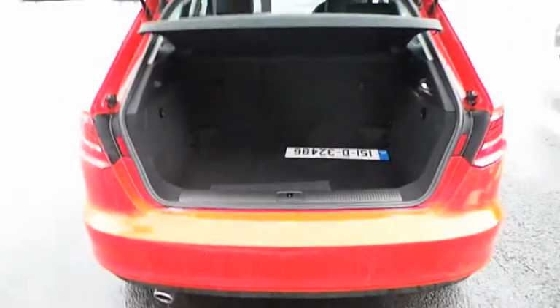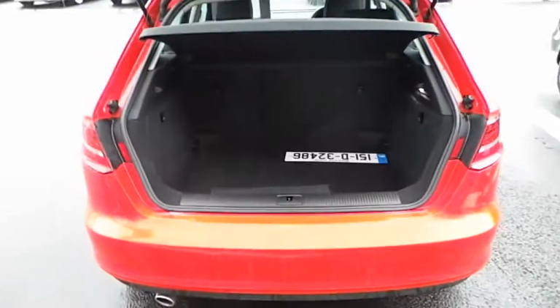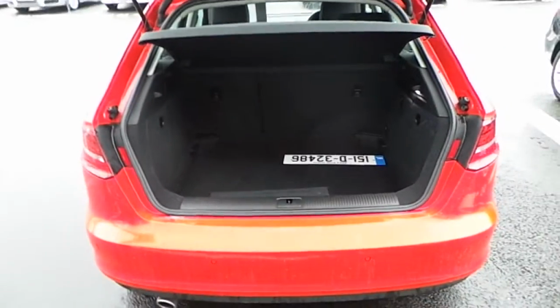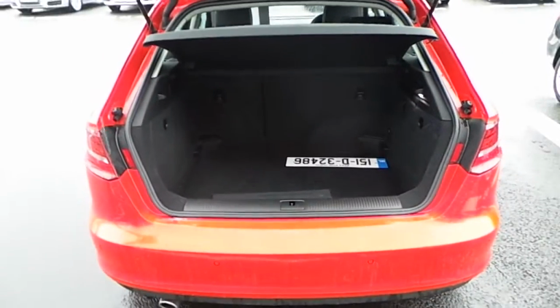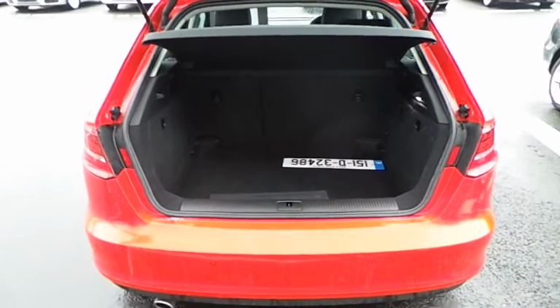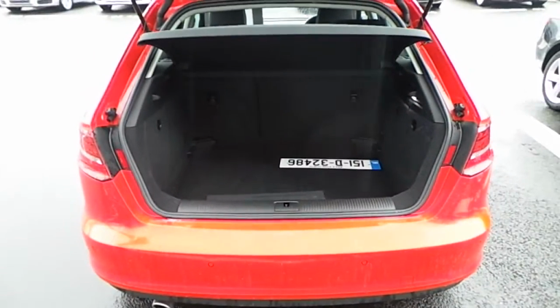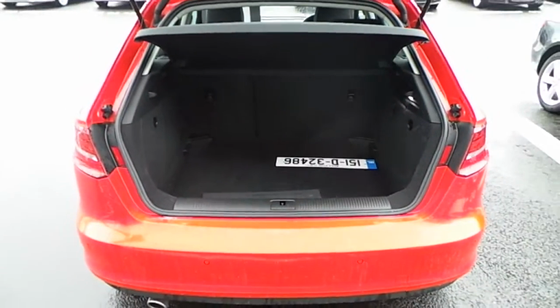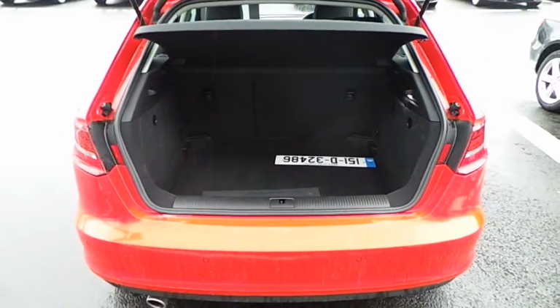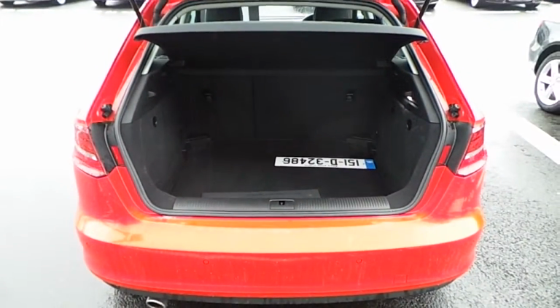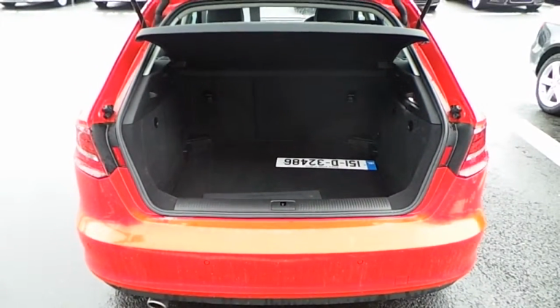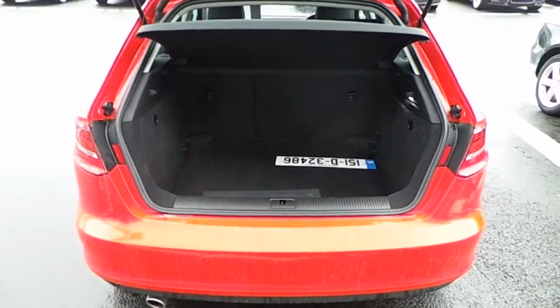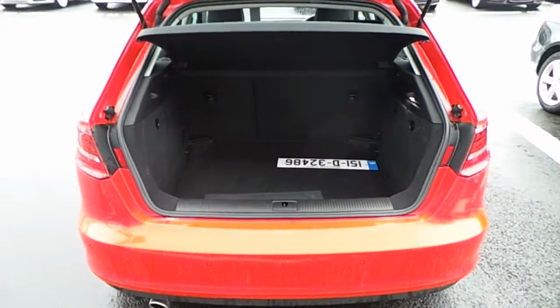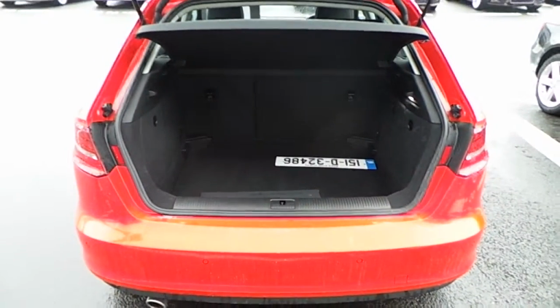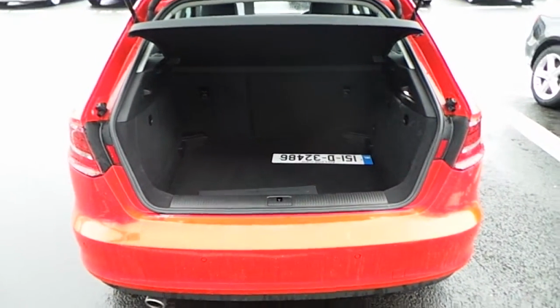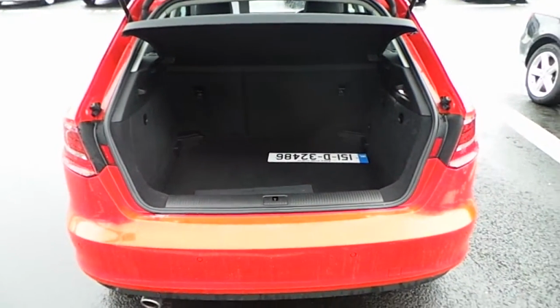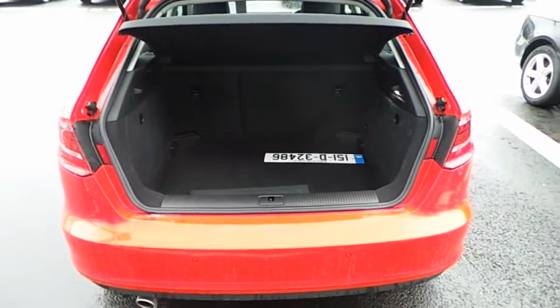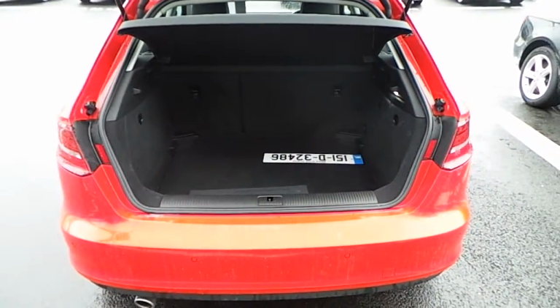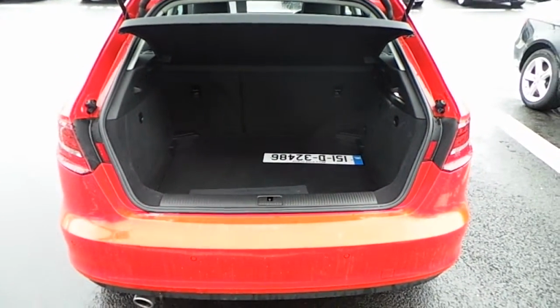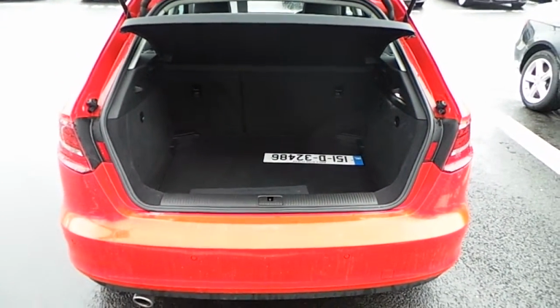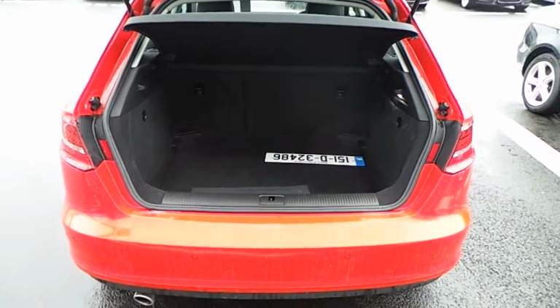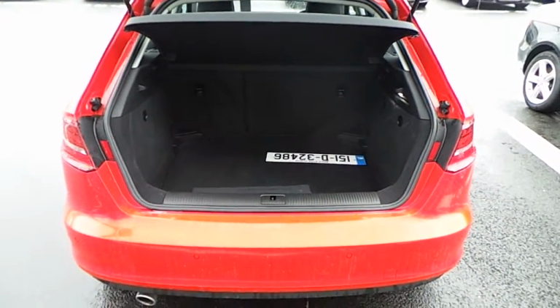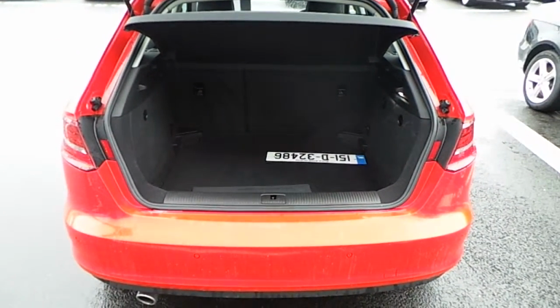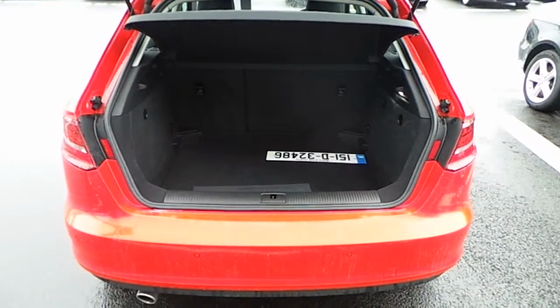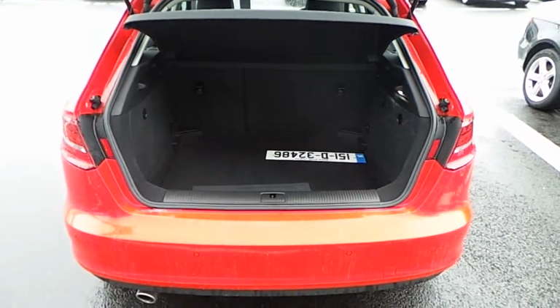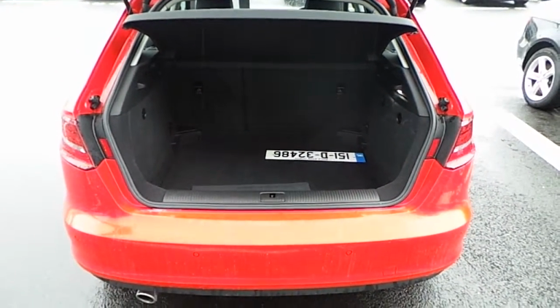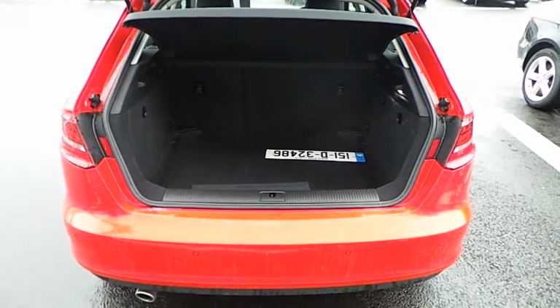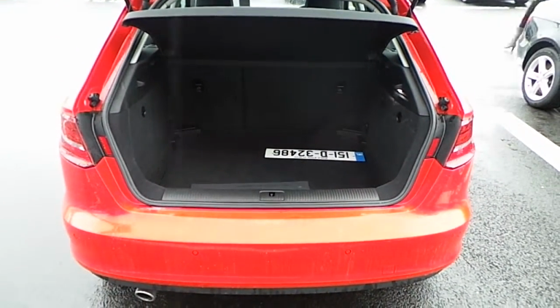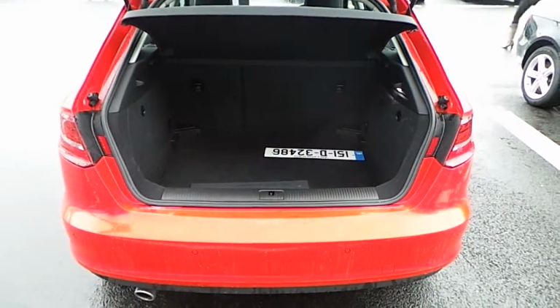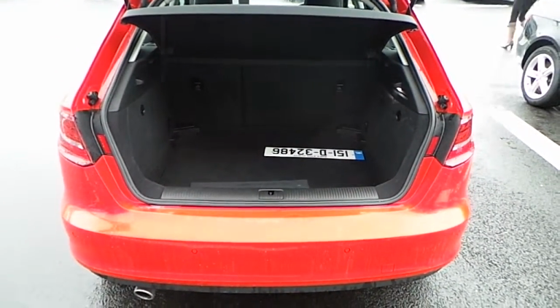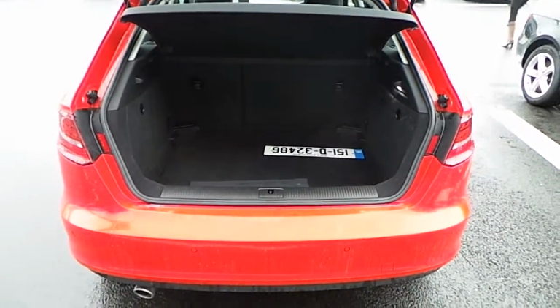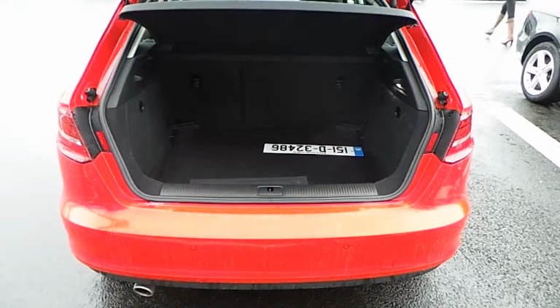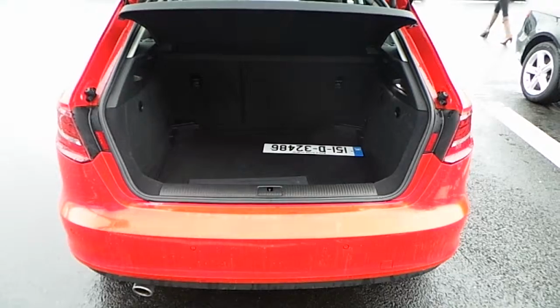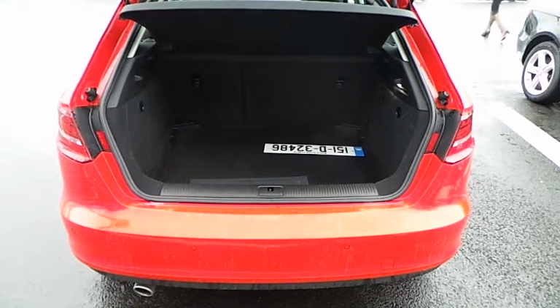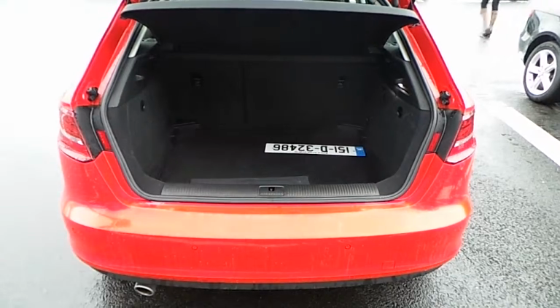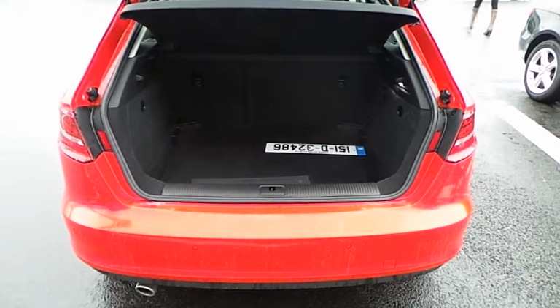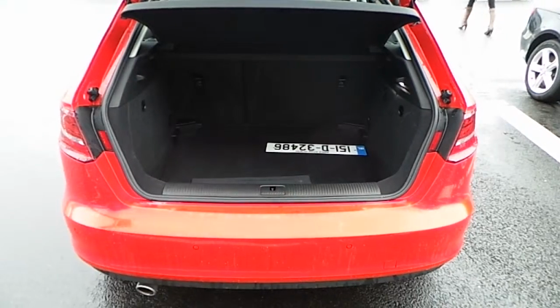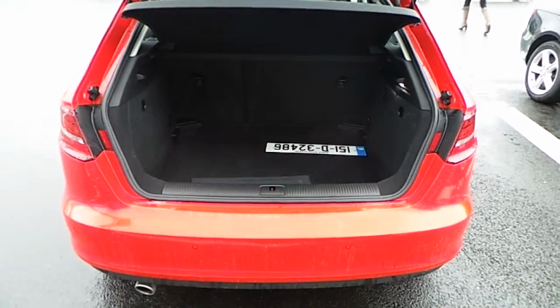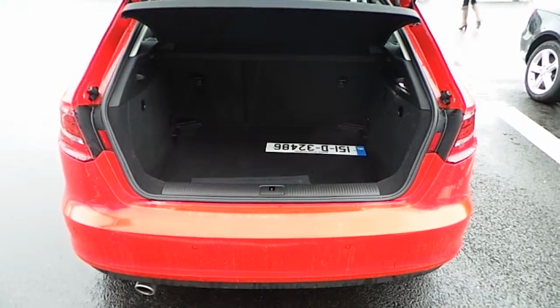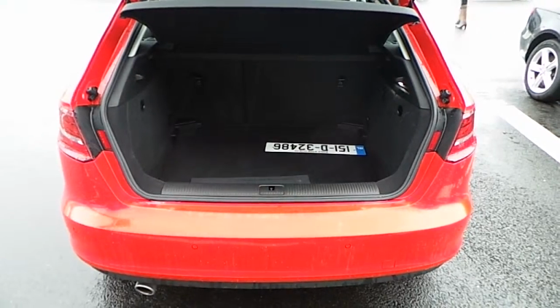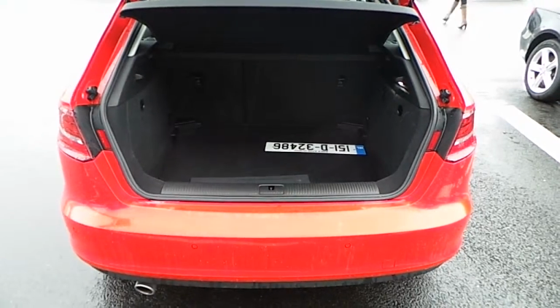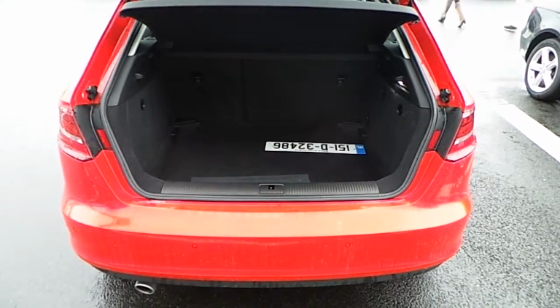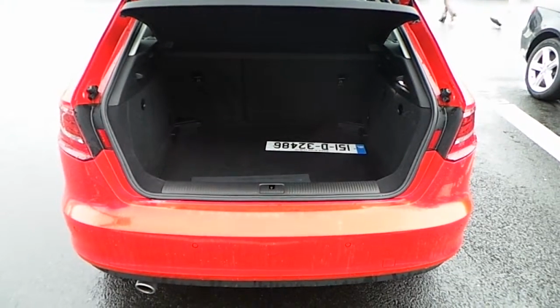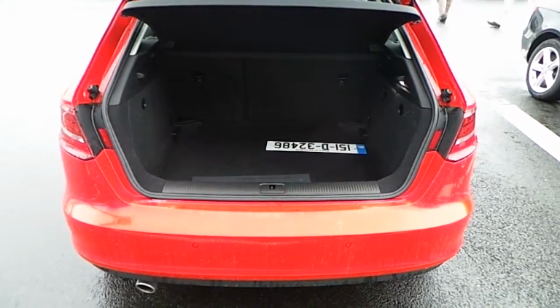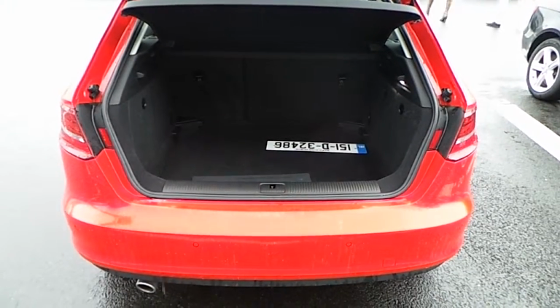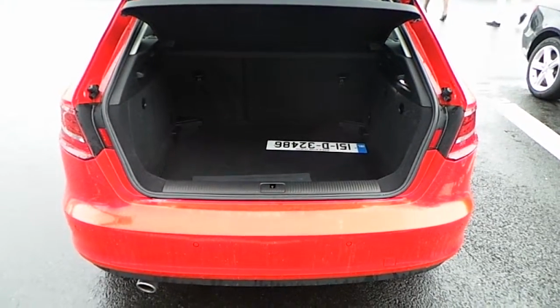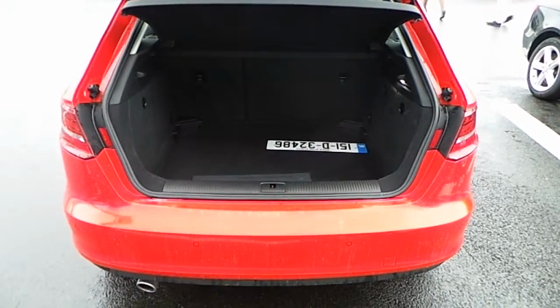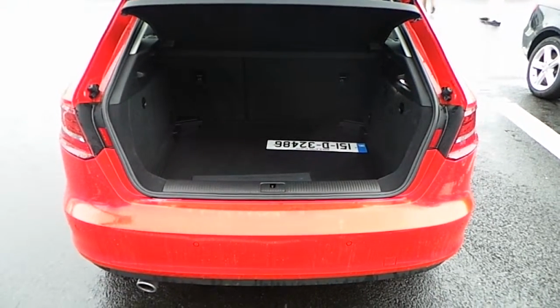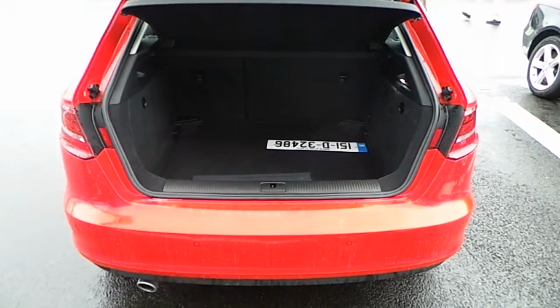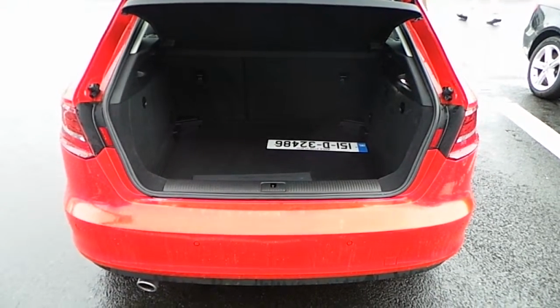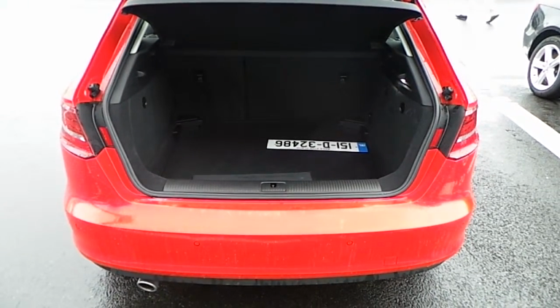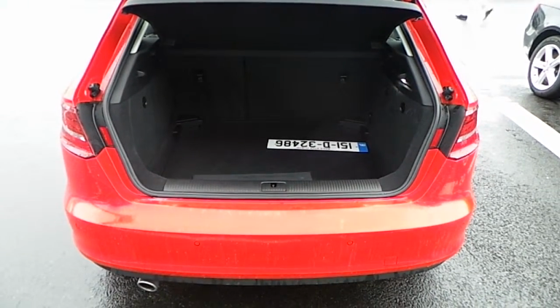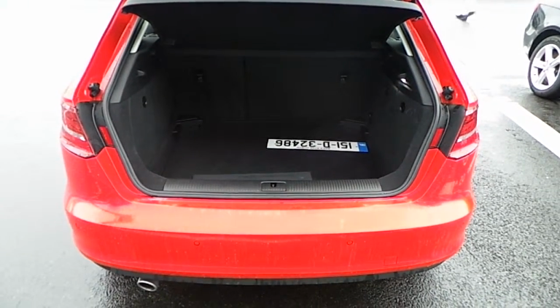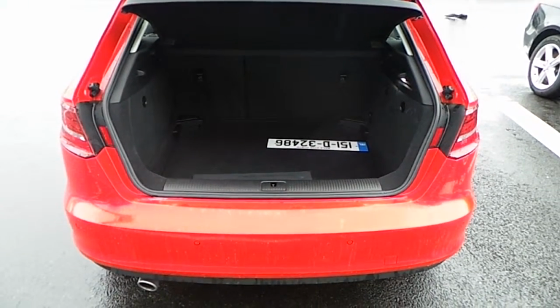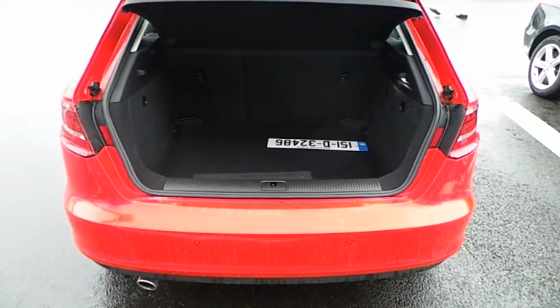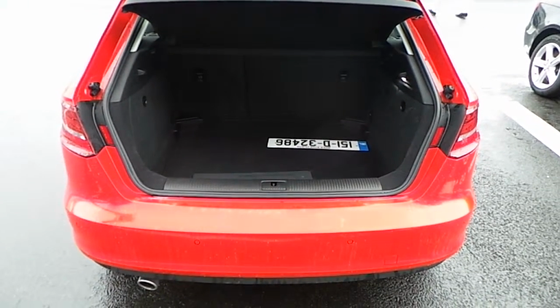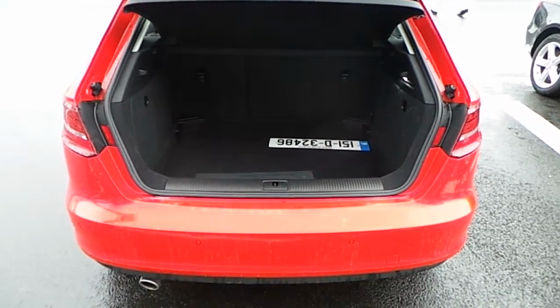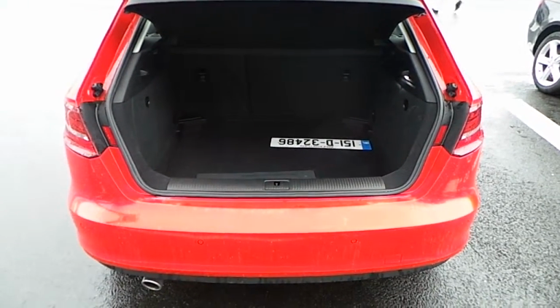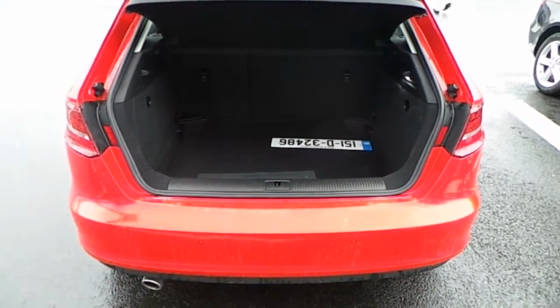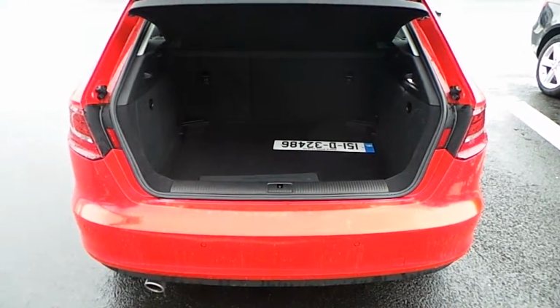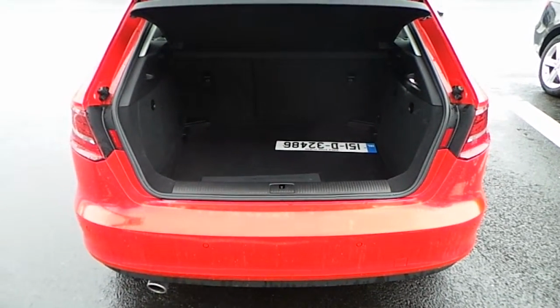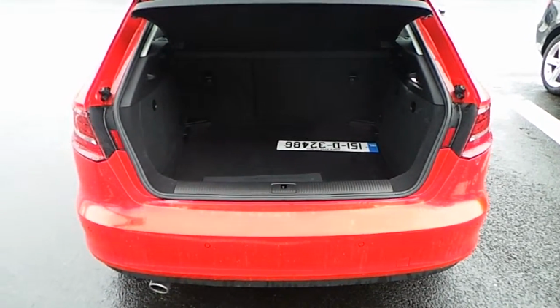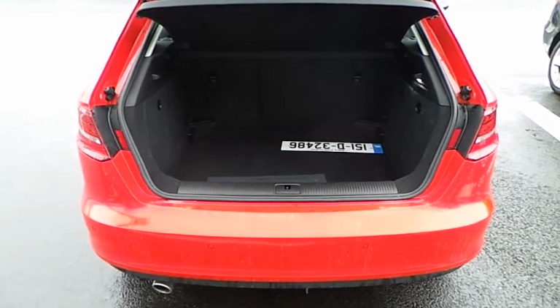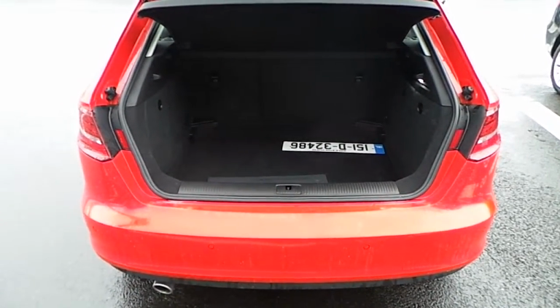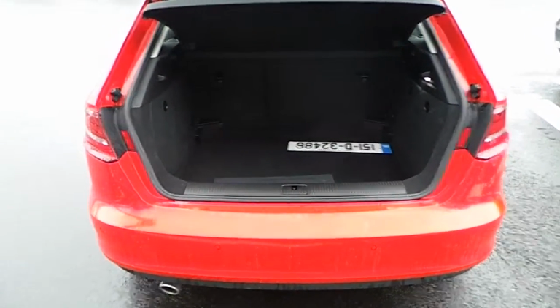As you can see in the boot compartment of the vehicle, there is plenty of storage space, but if more space is needed the rear seats do fold in a 60-40 split.